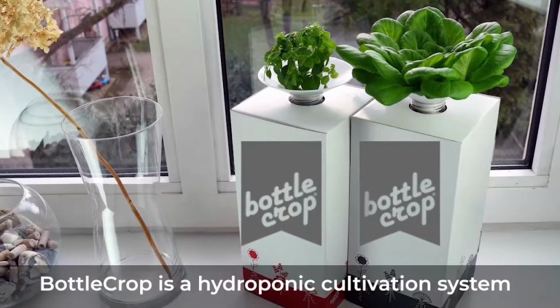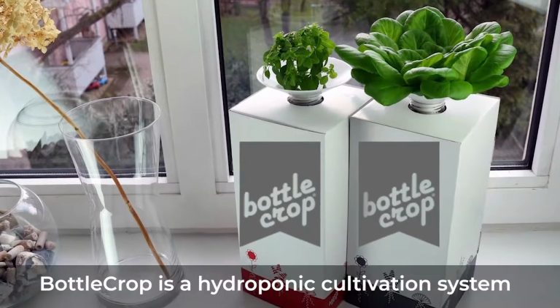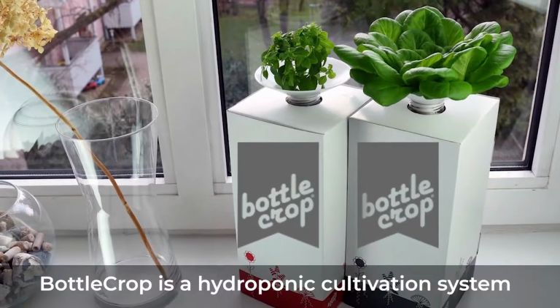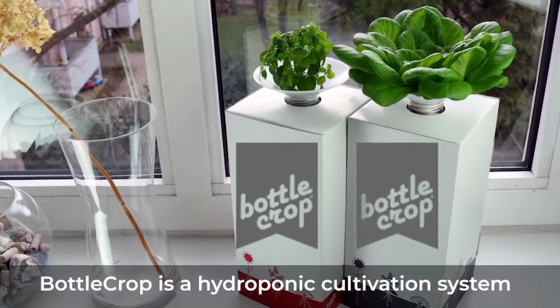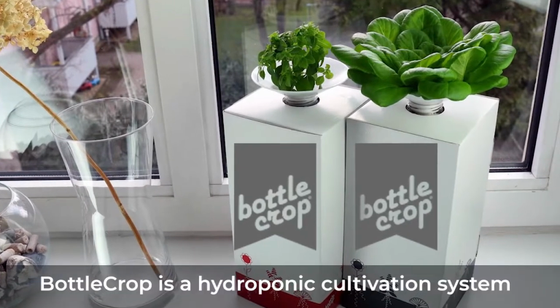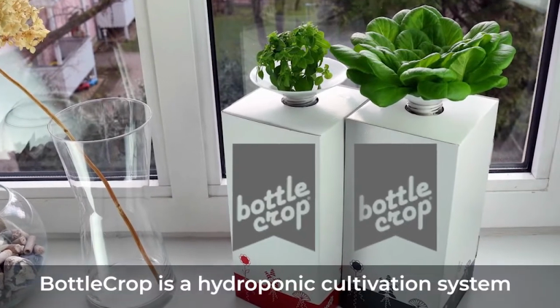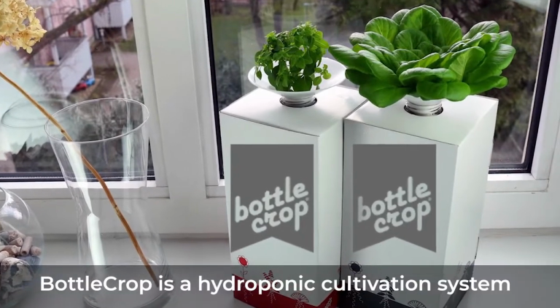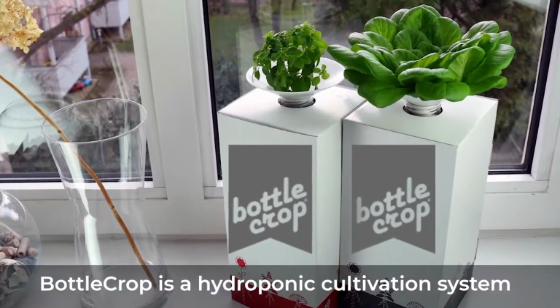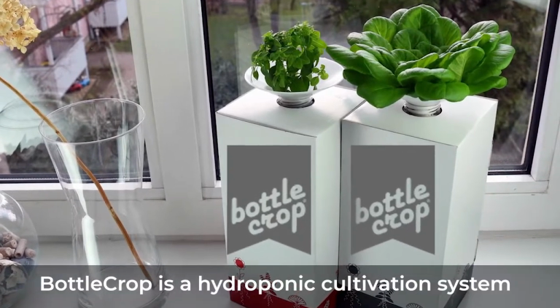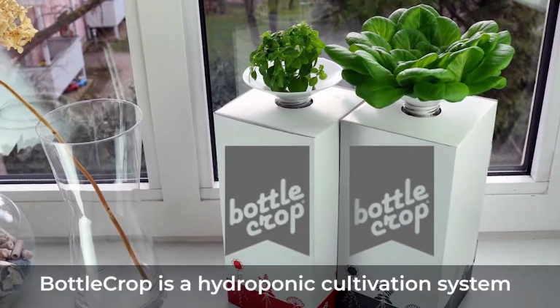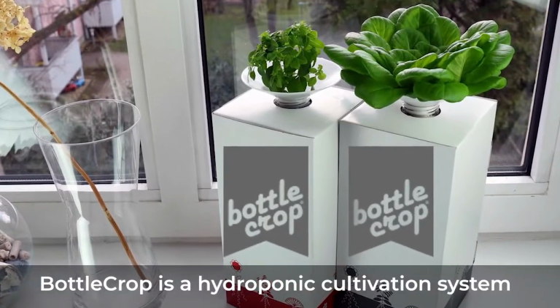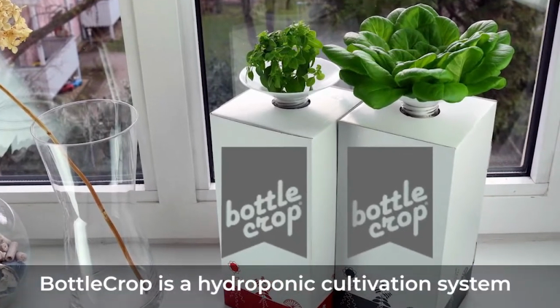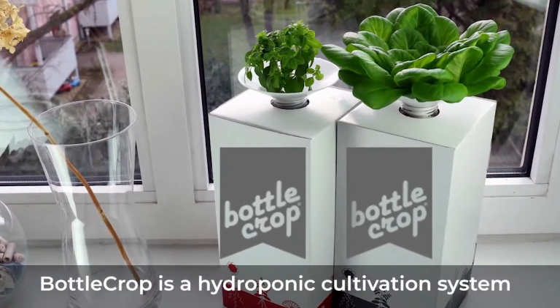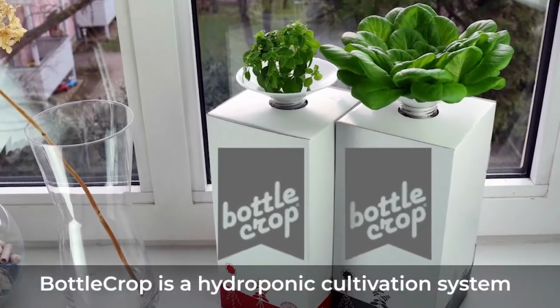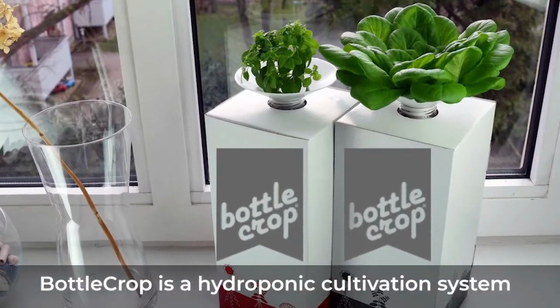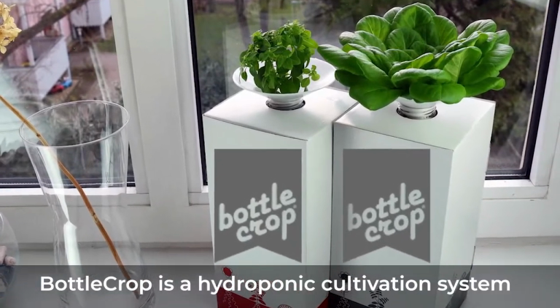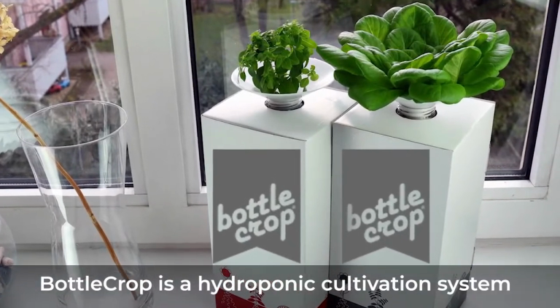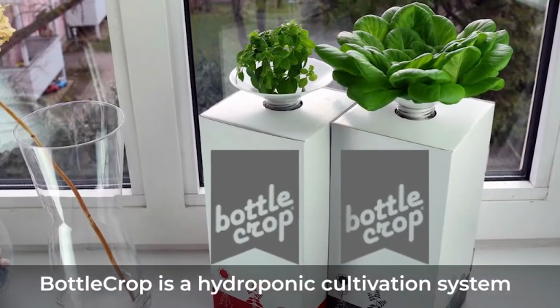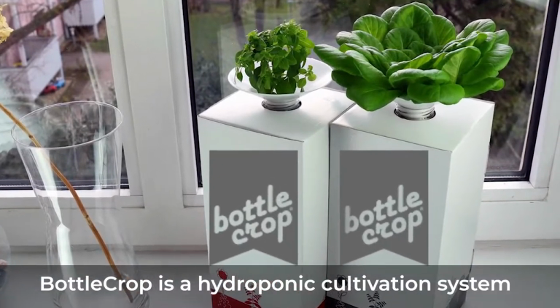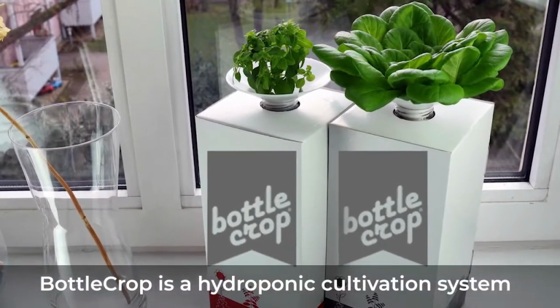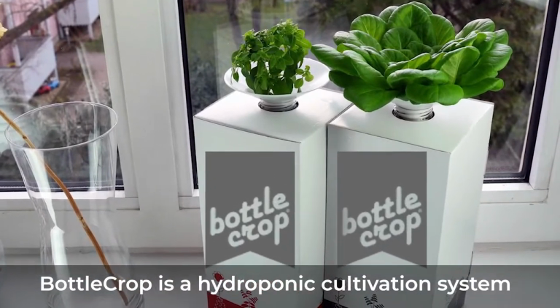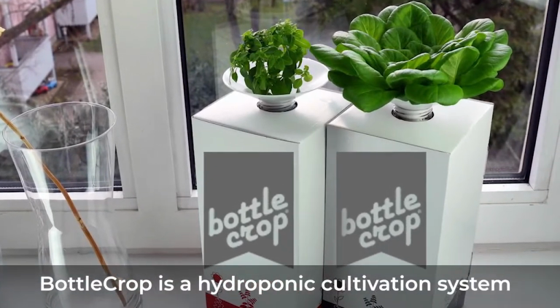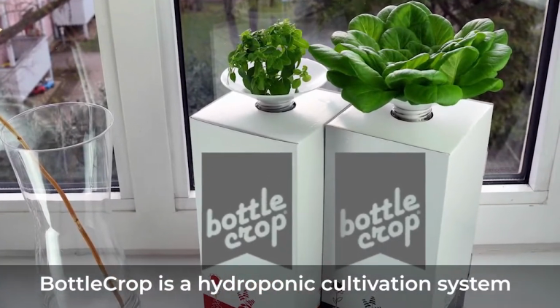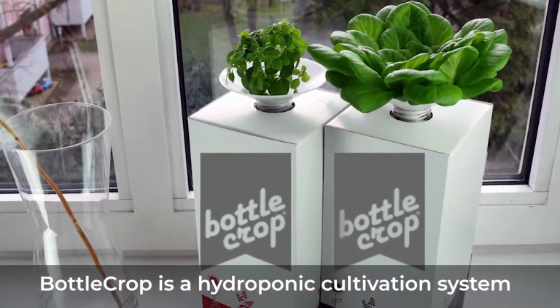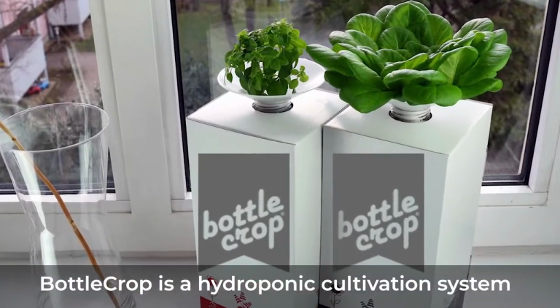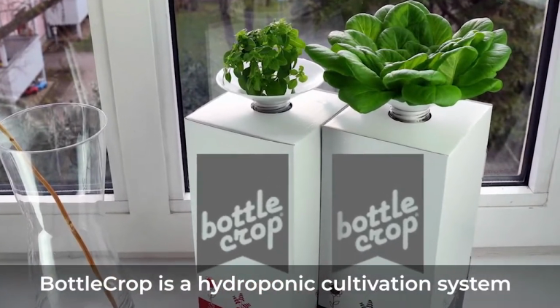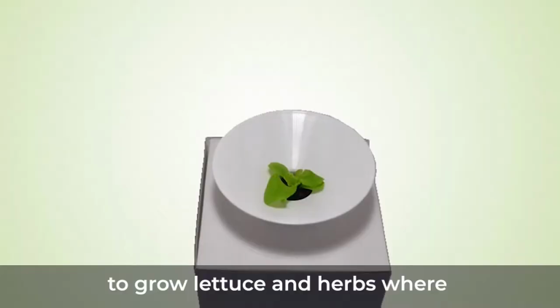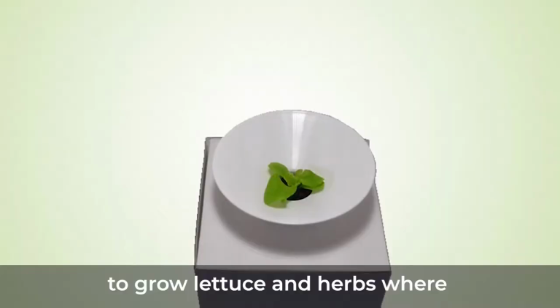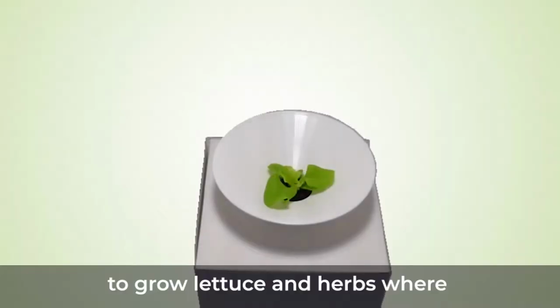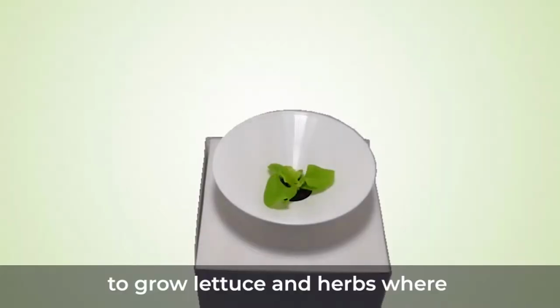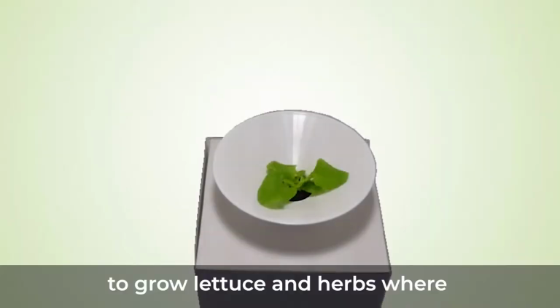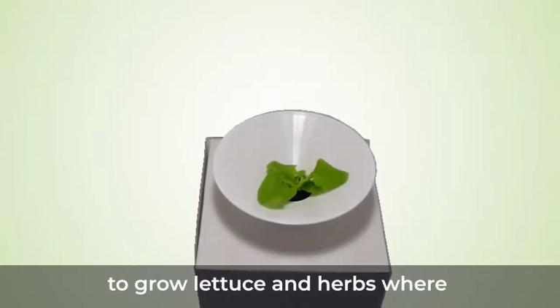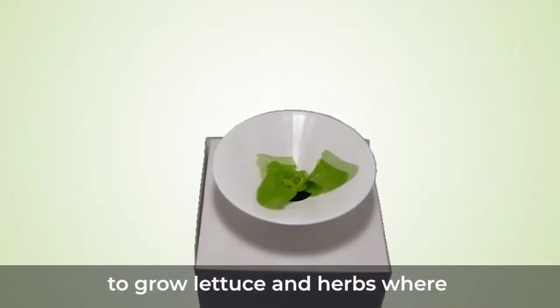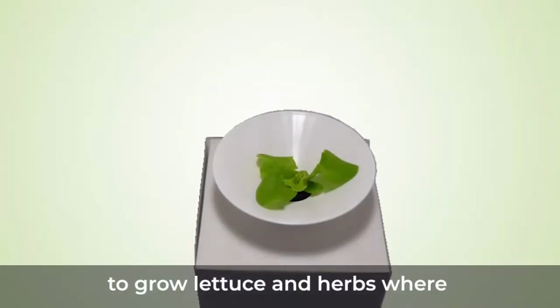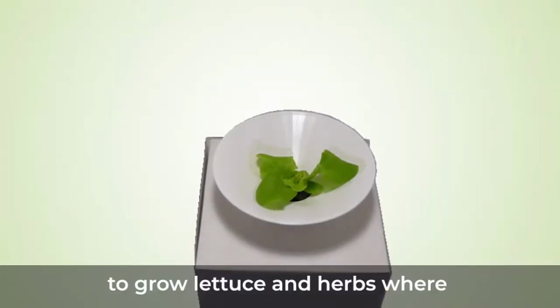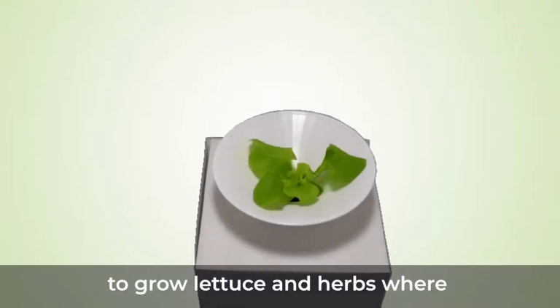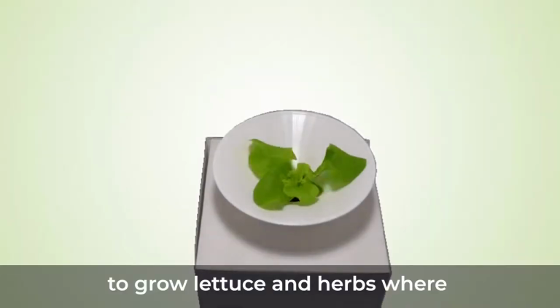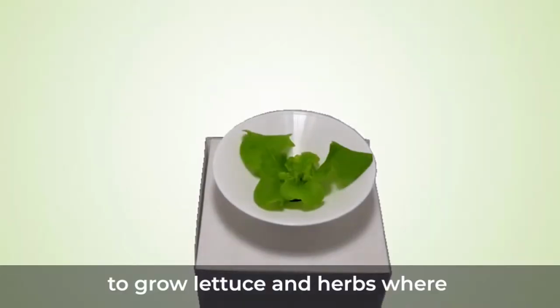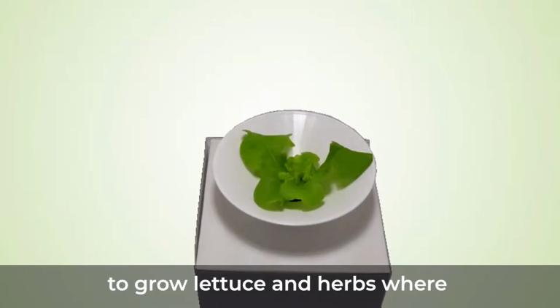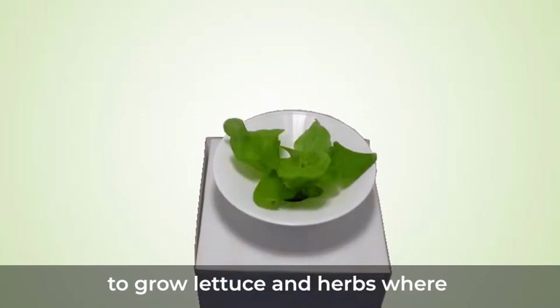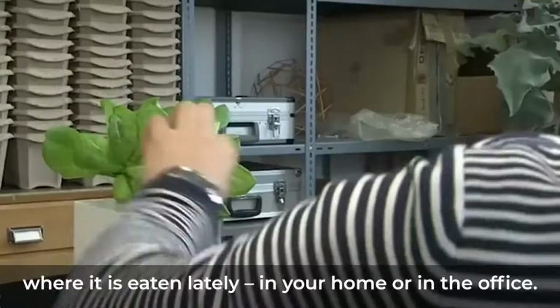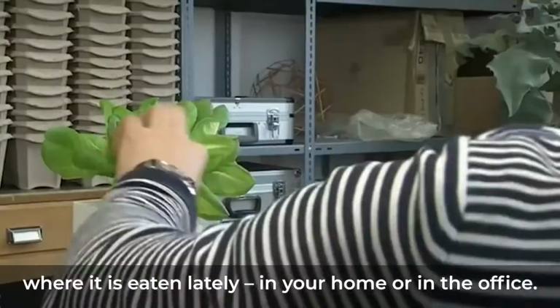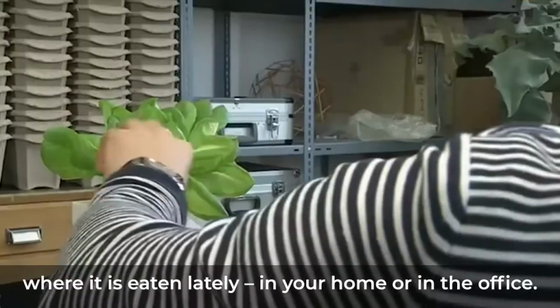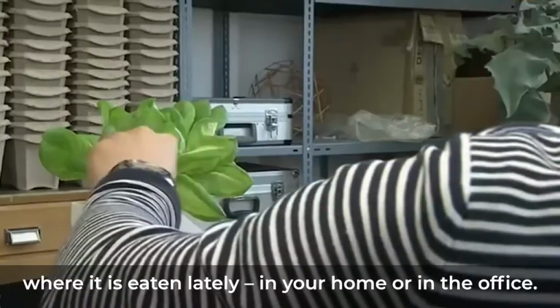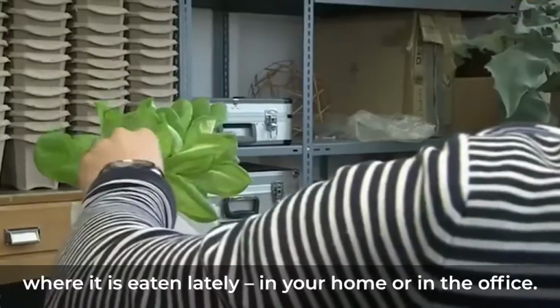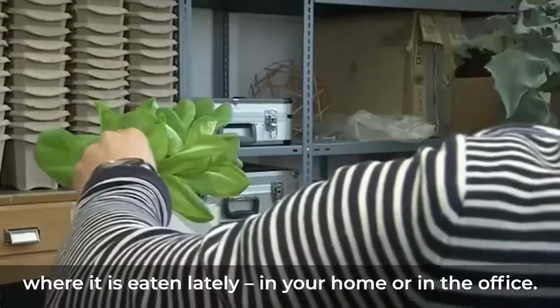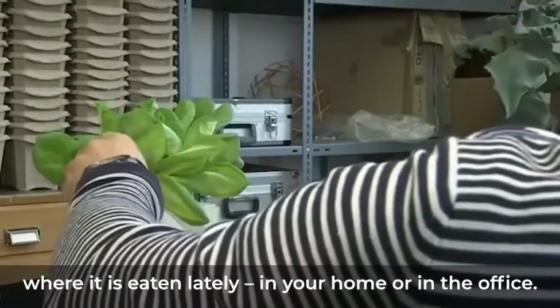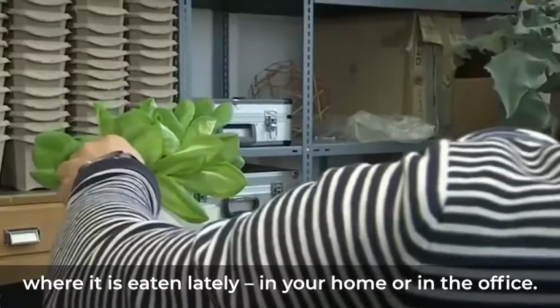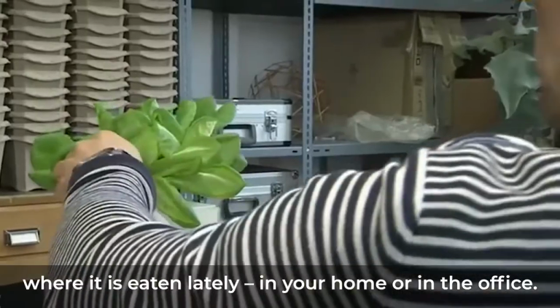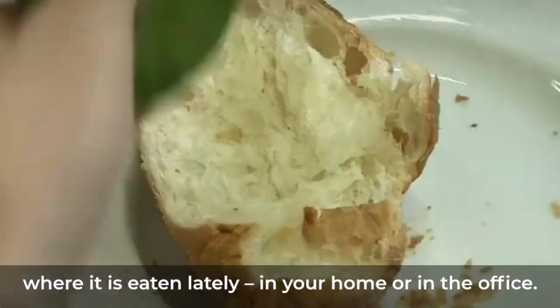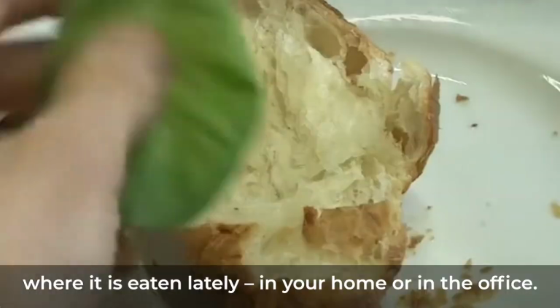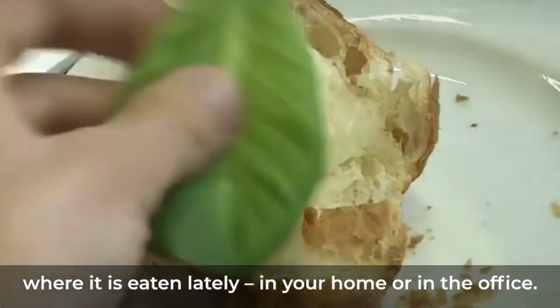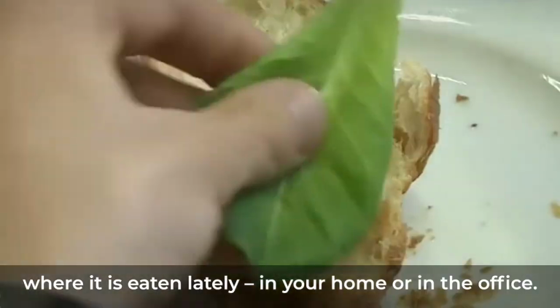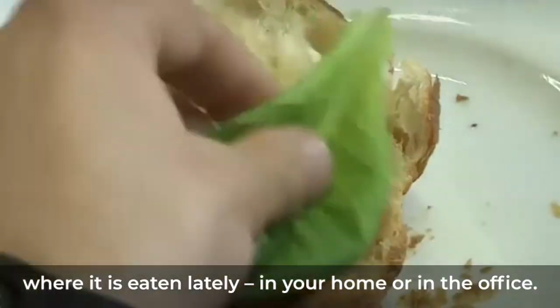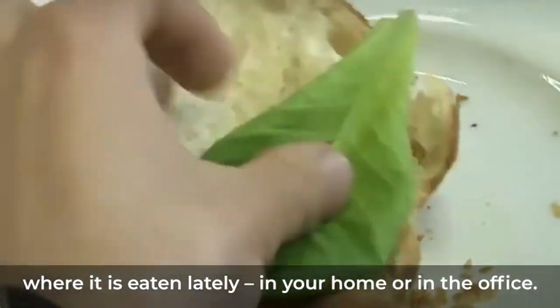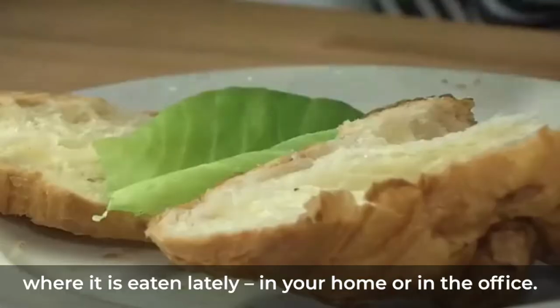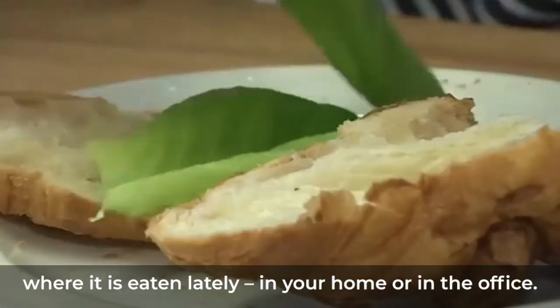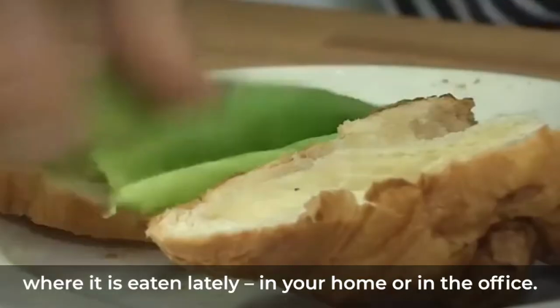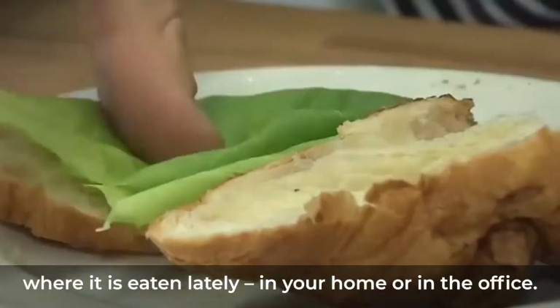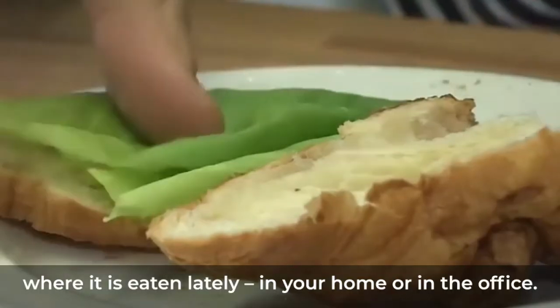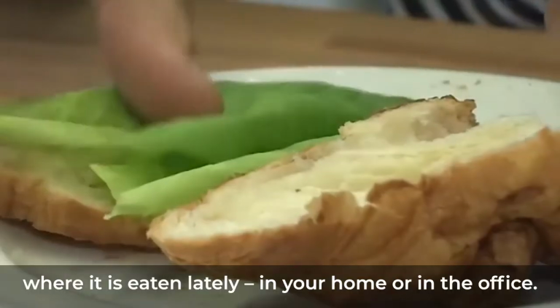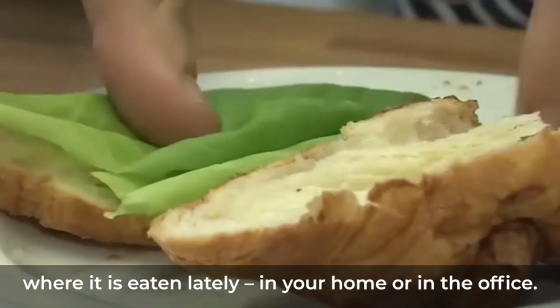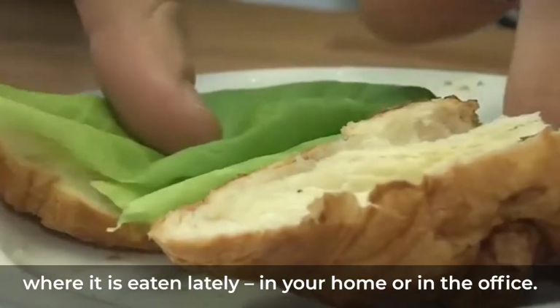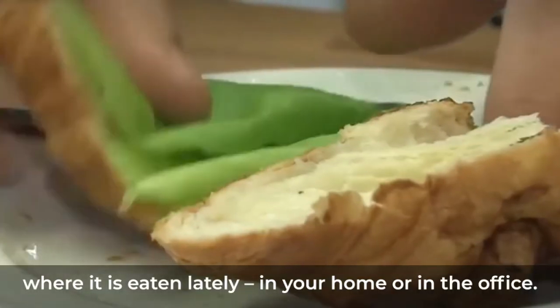Bottle Crop is a hydroponic cultivation system to grow lettuce and herbs where it is eaten — in your home or in the office.